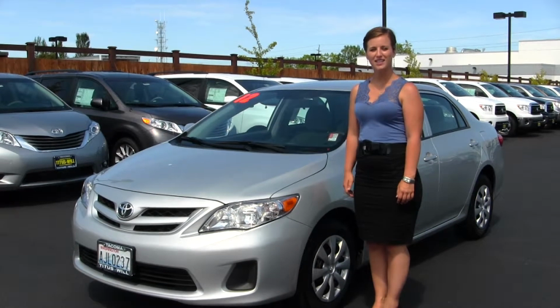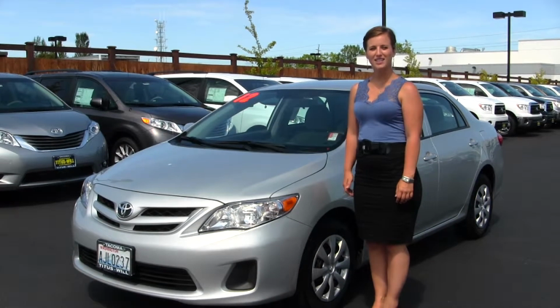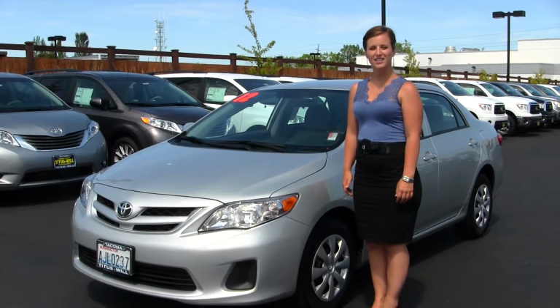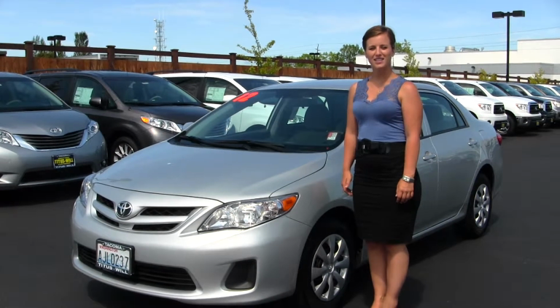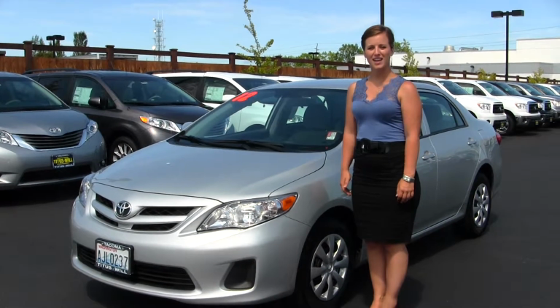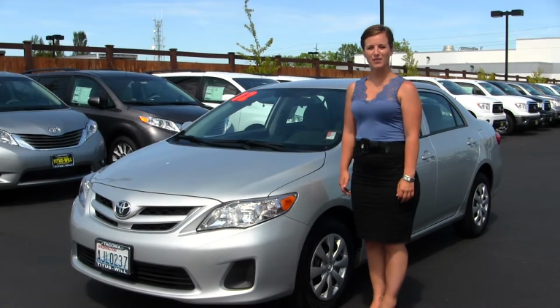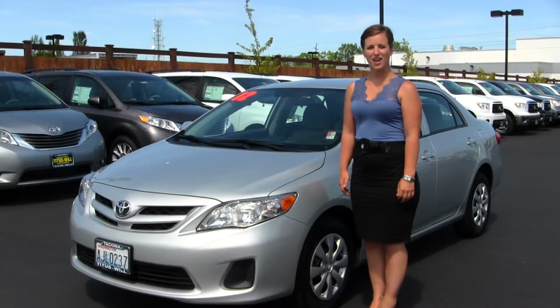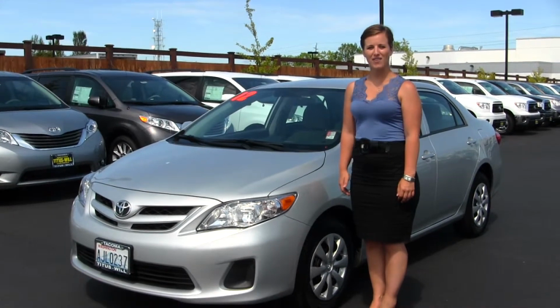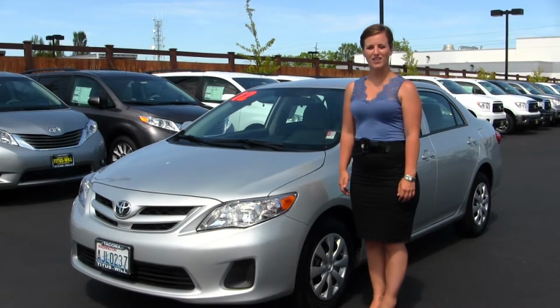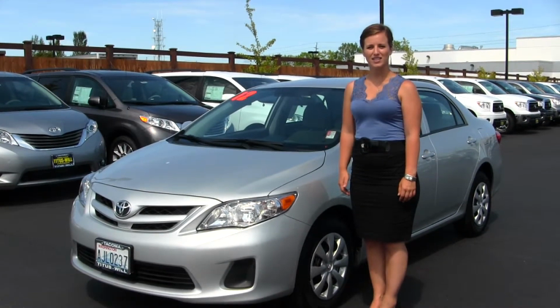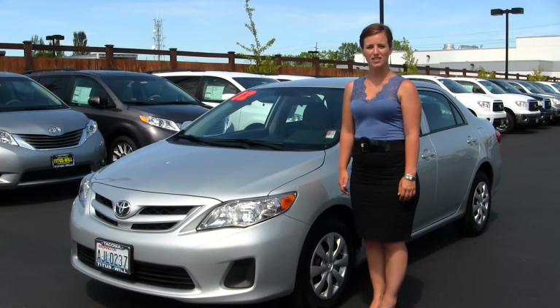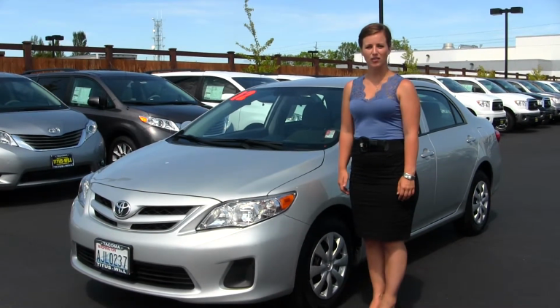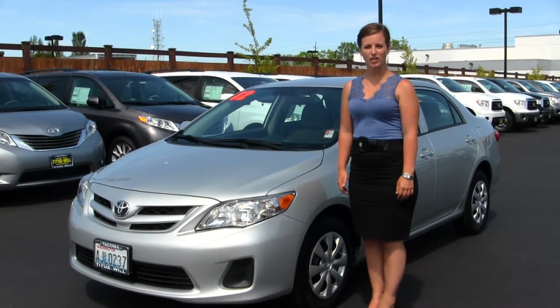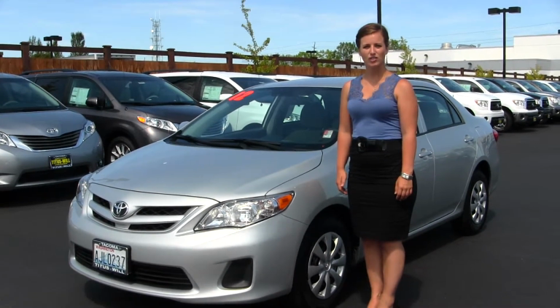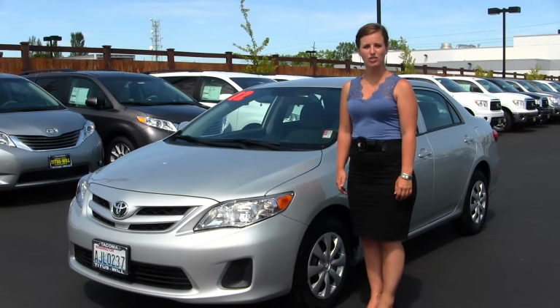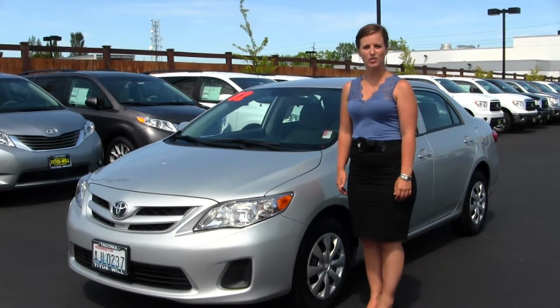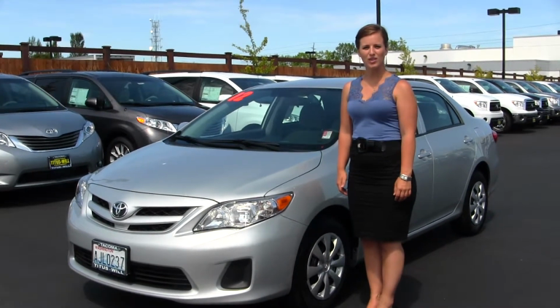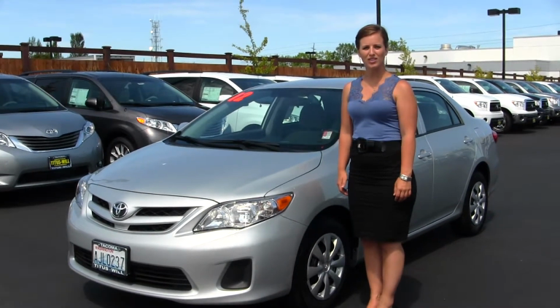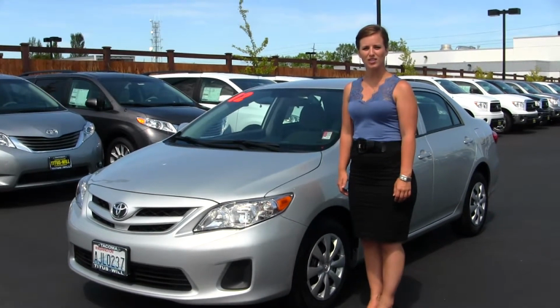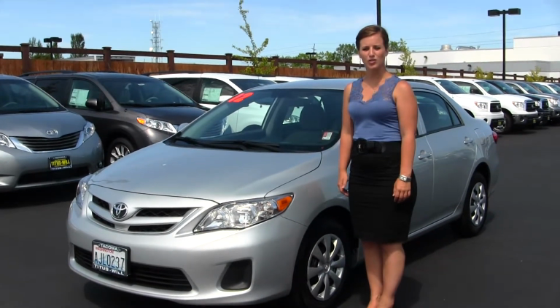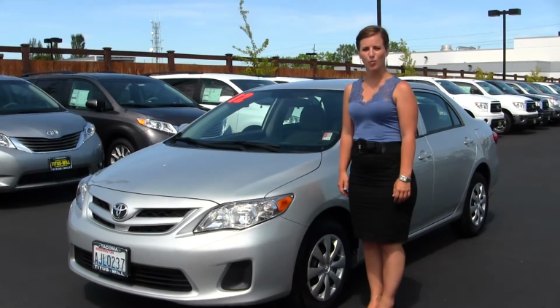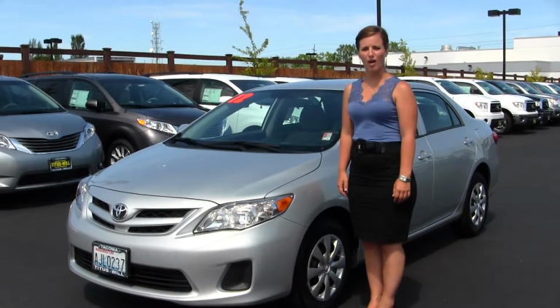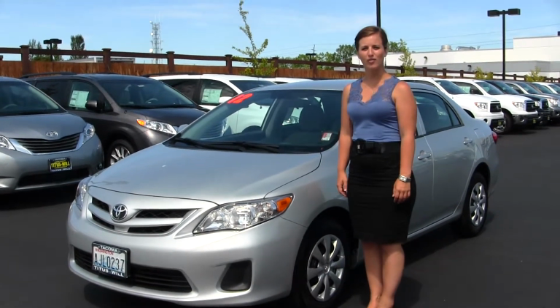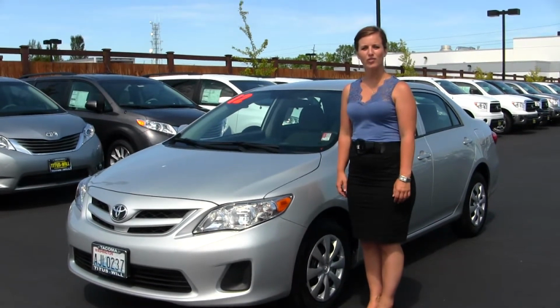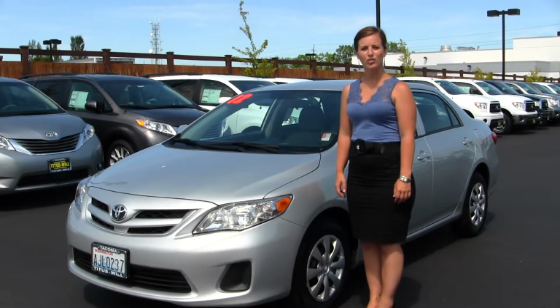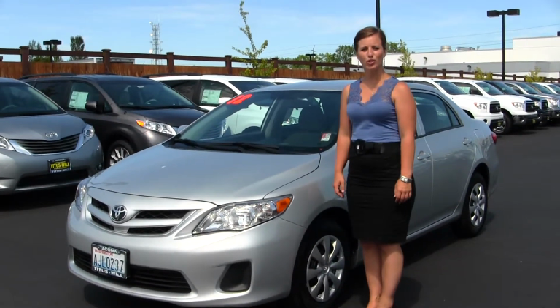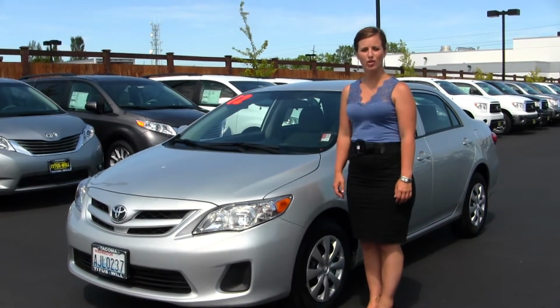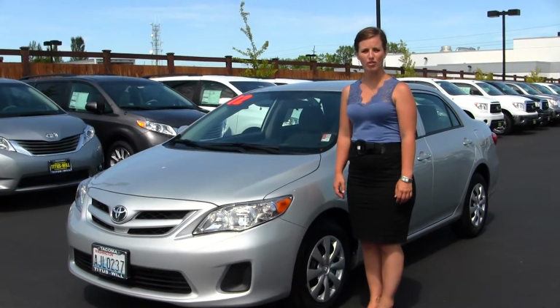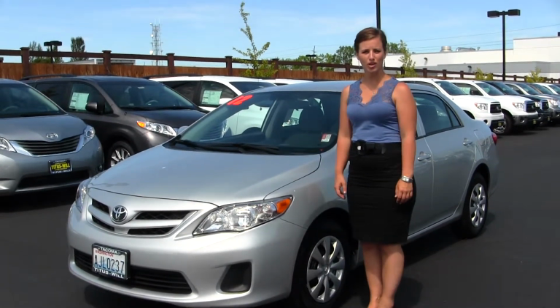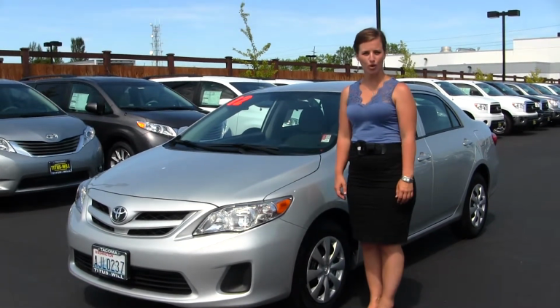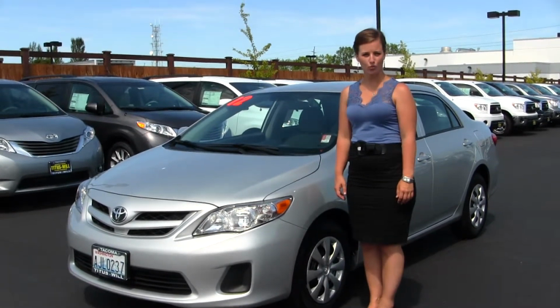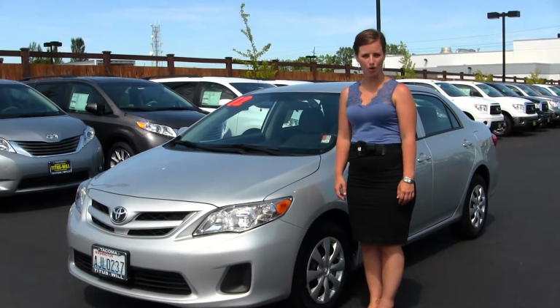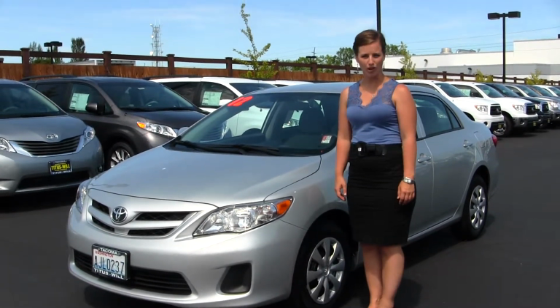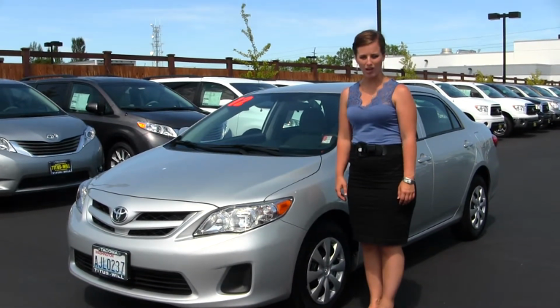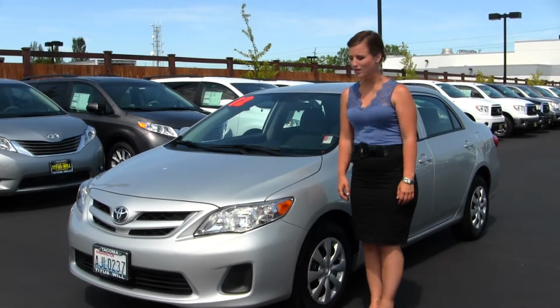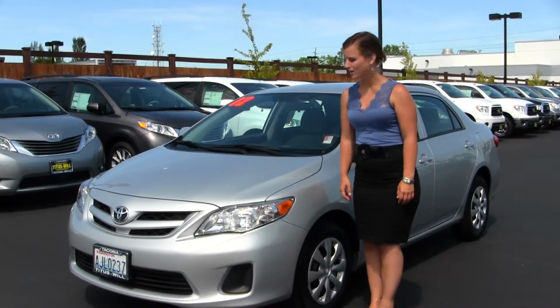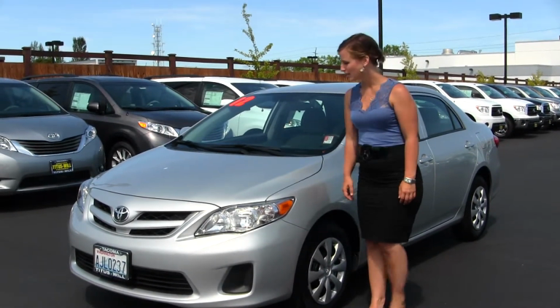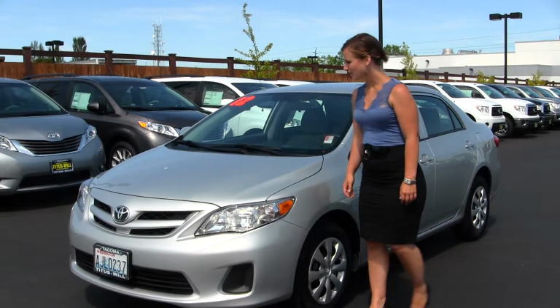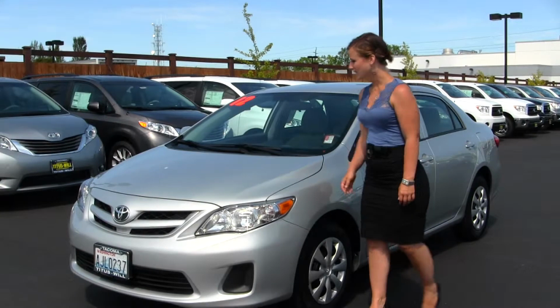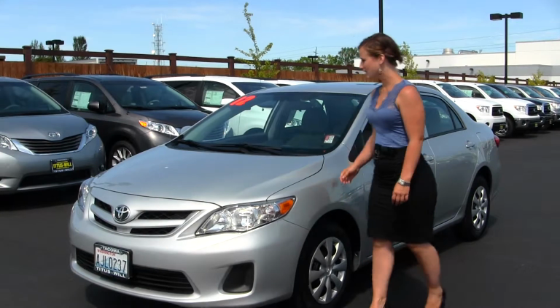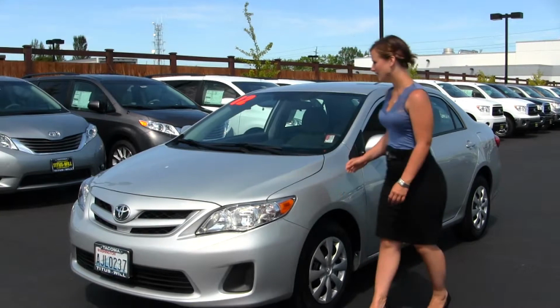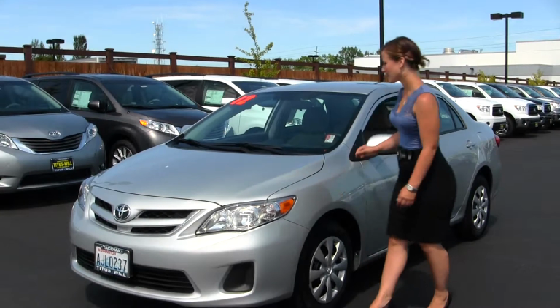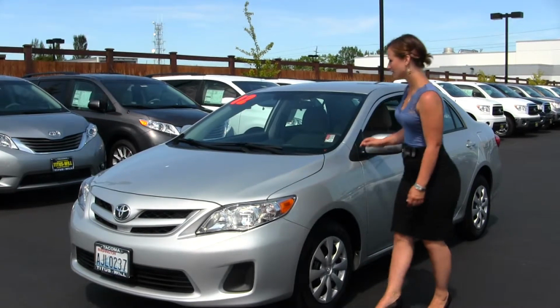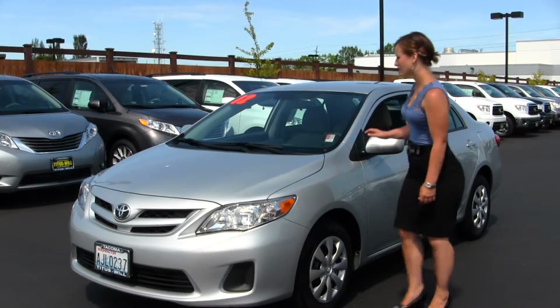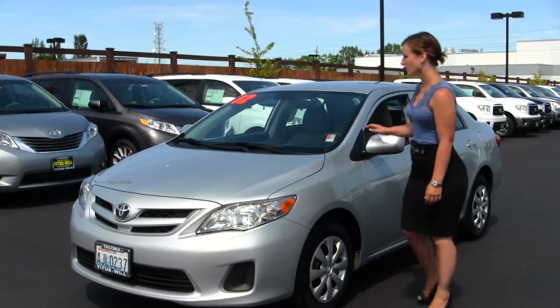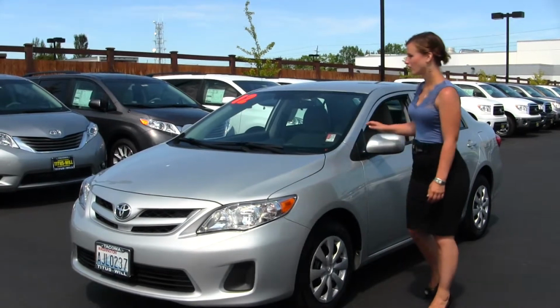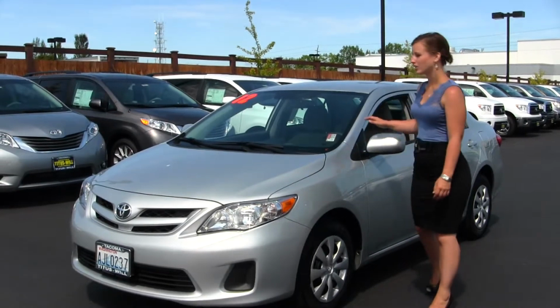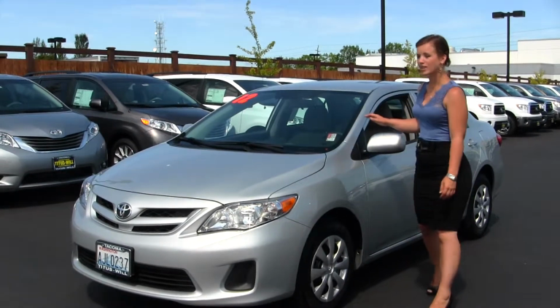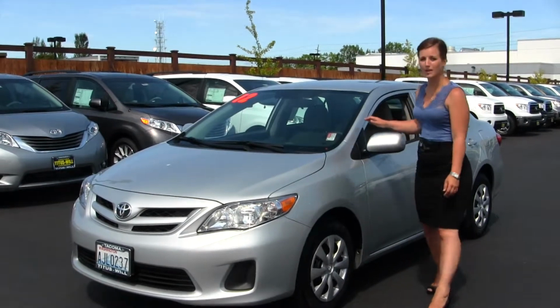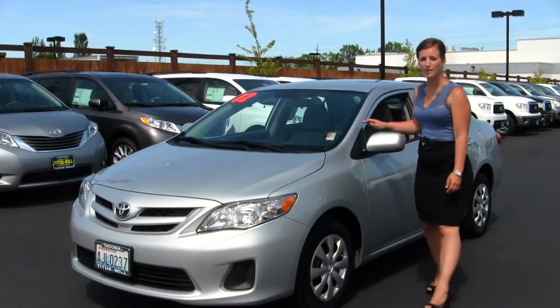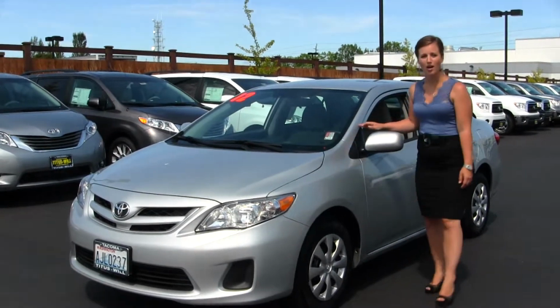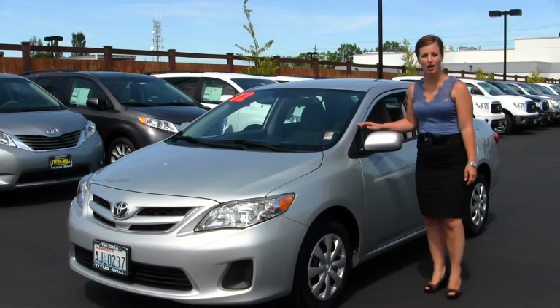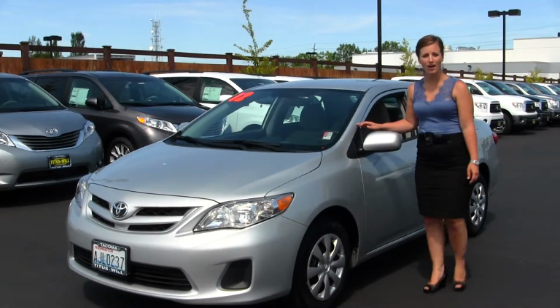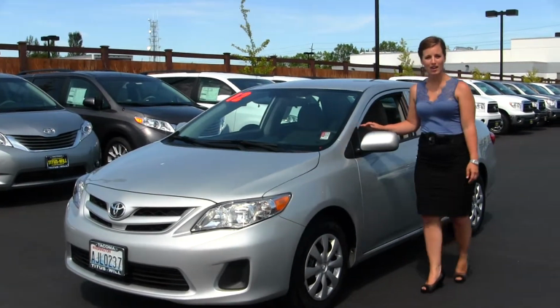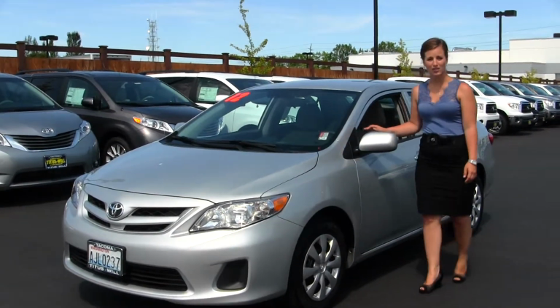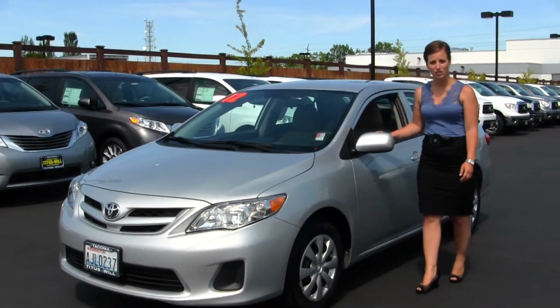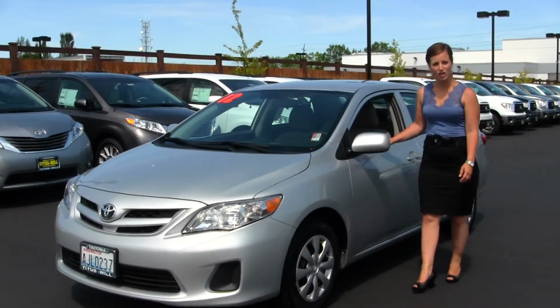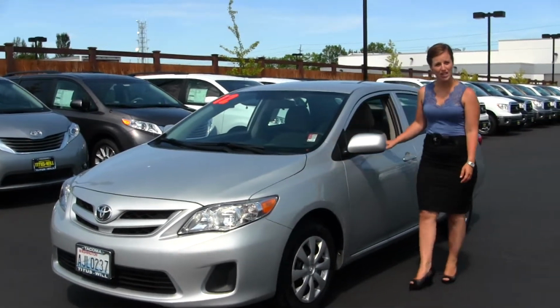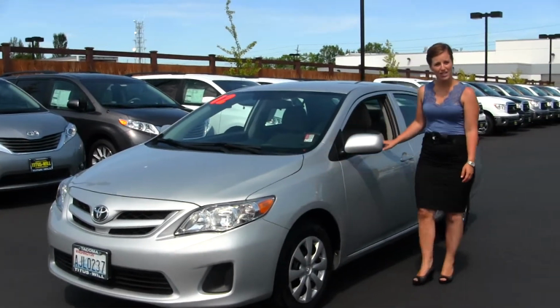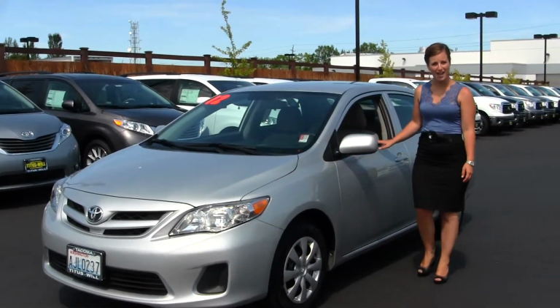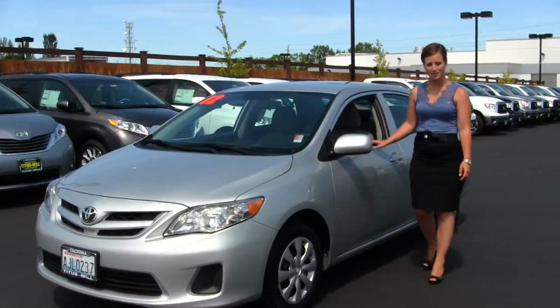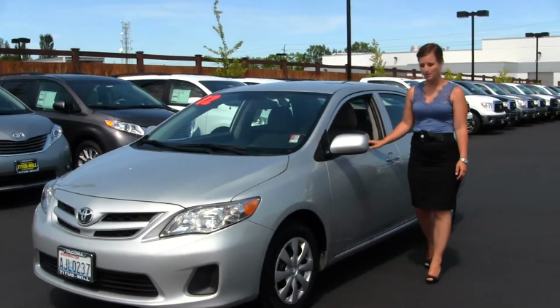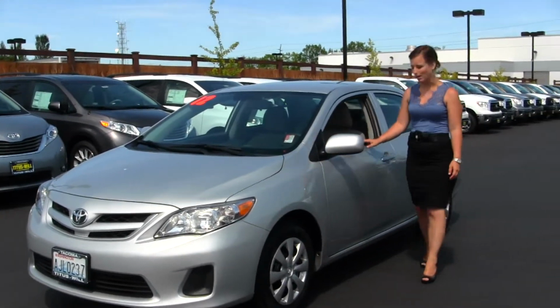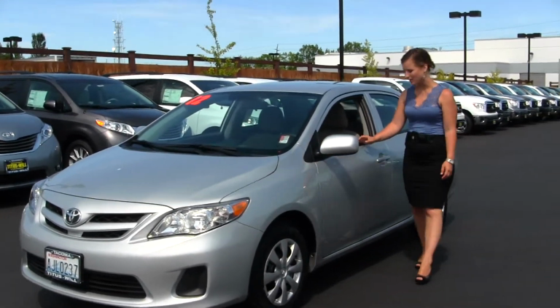Today we have a silver 2012 Toyota Corolla. This is an excellent first time car and gets great gas mileage.